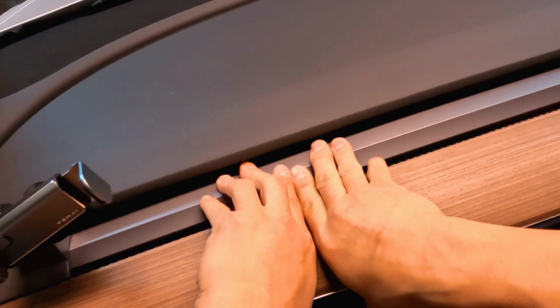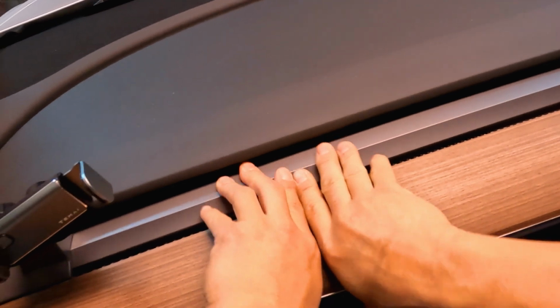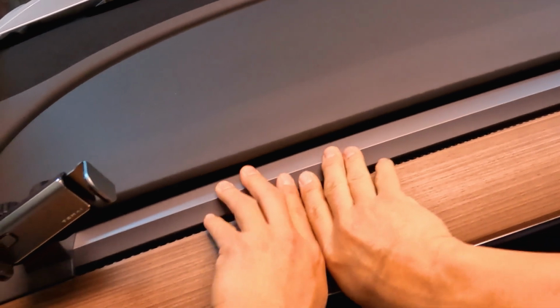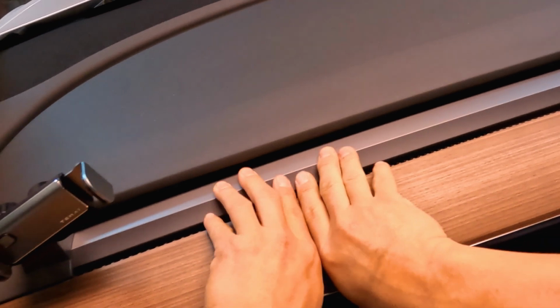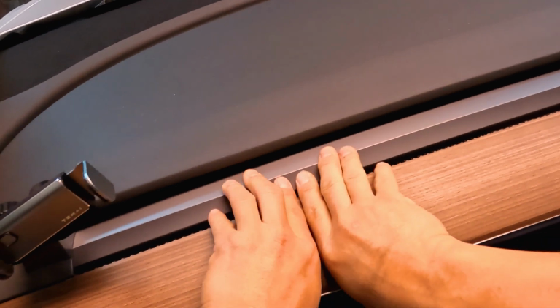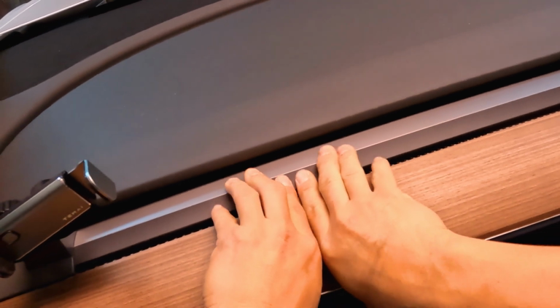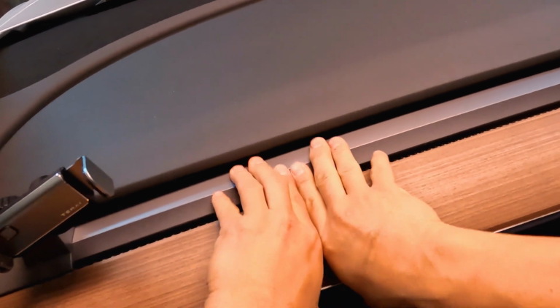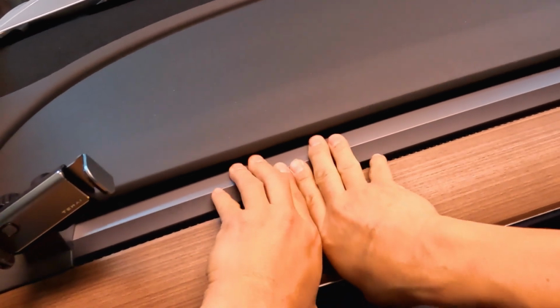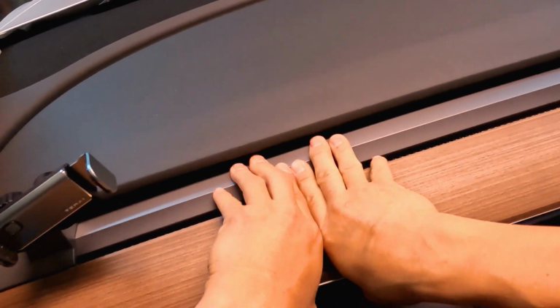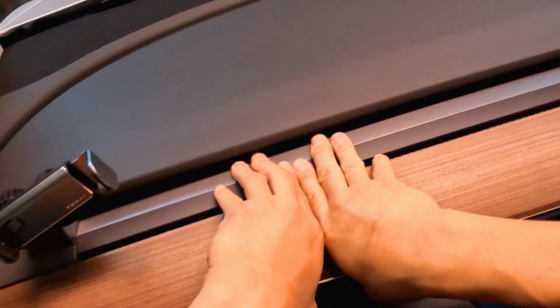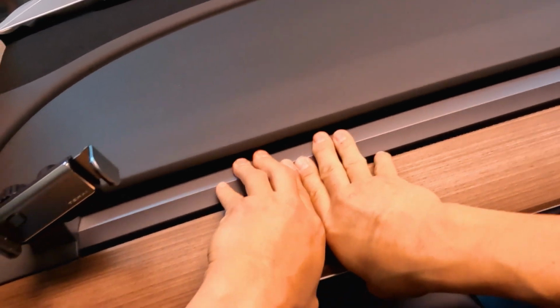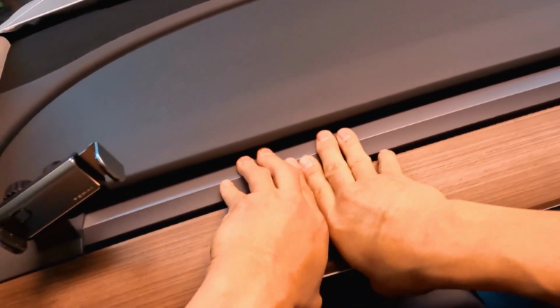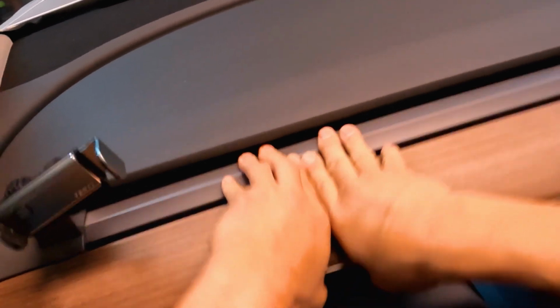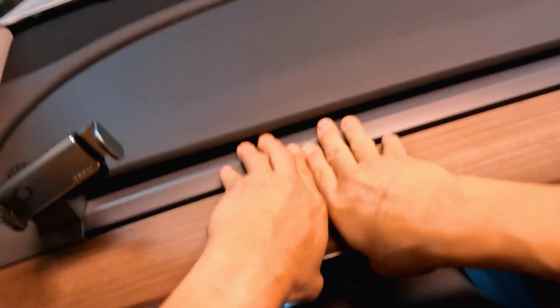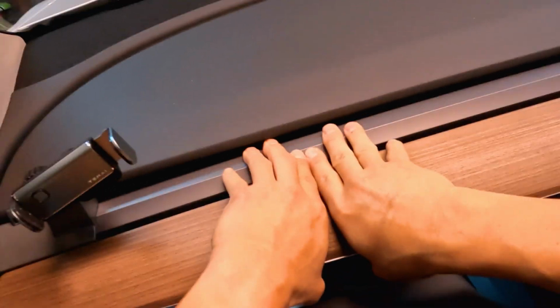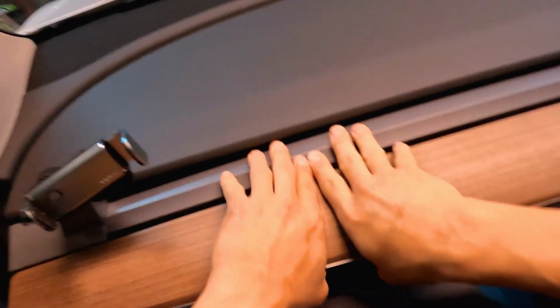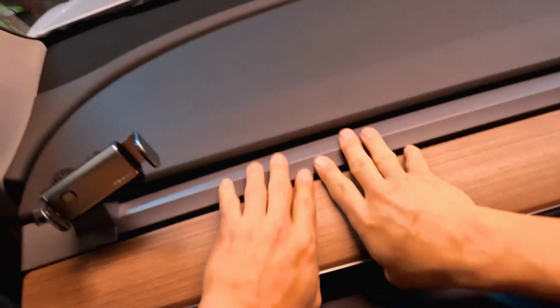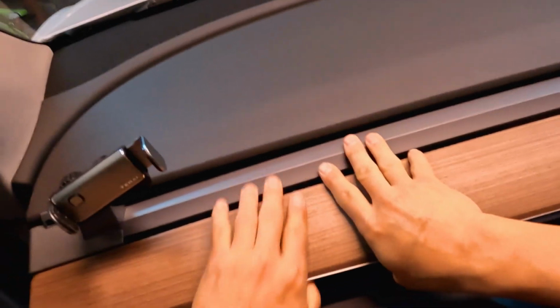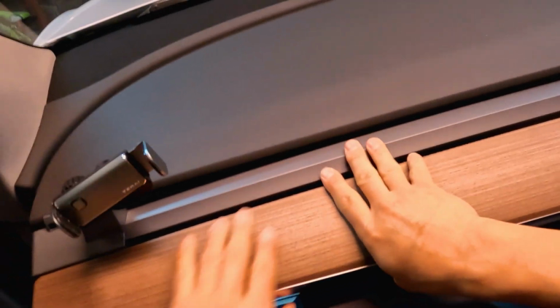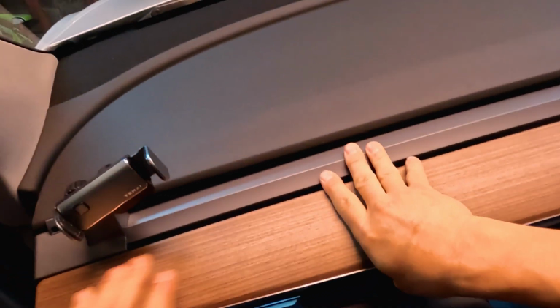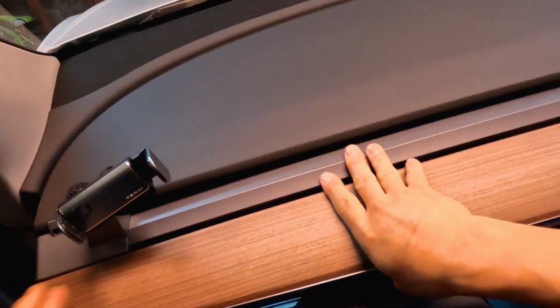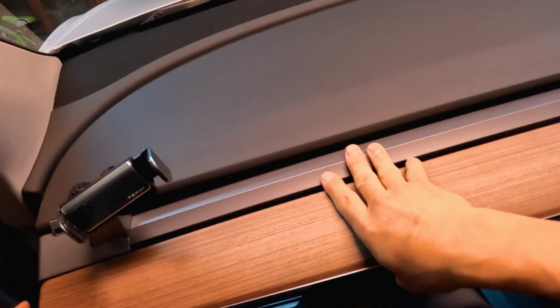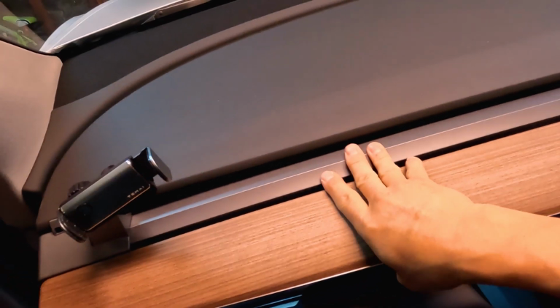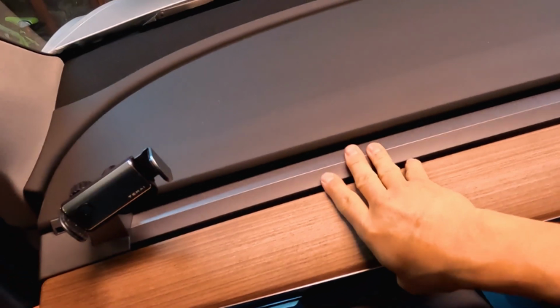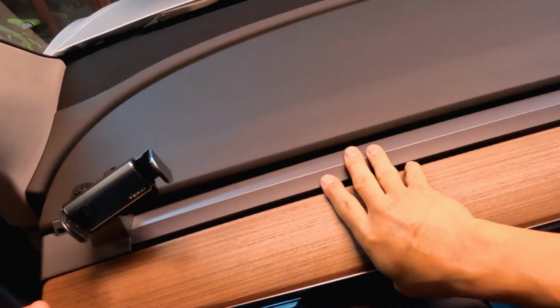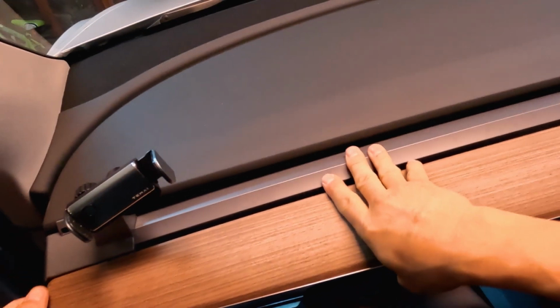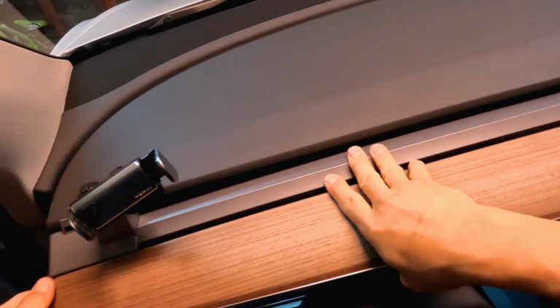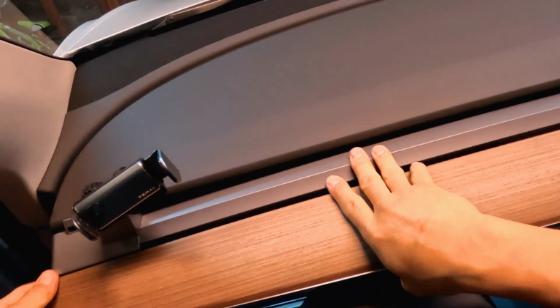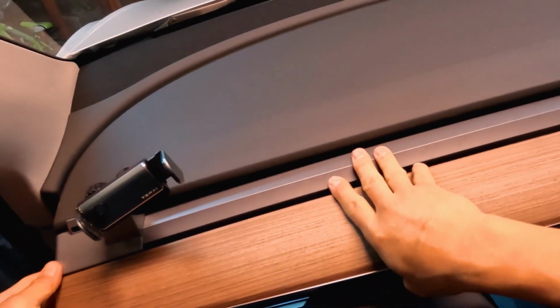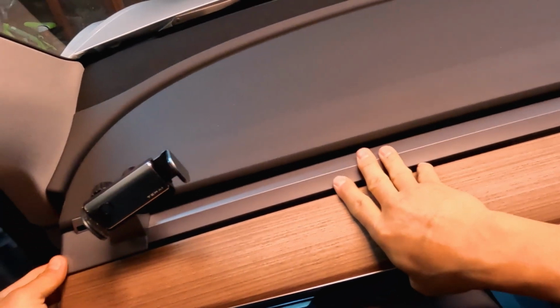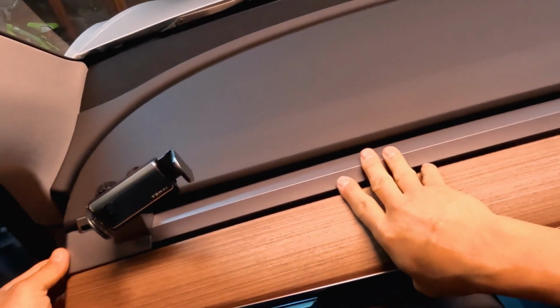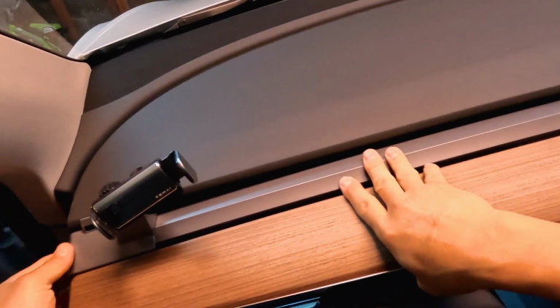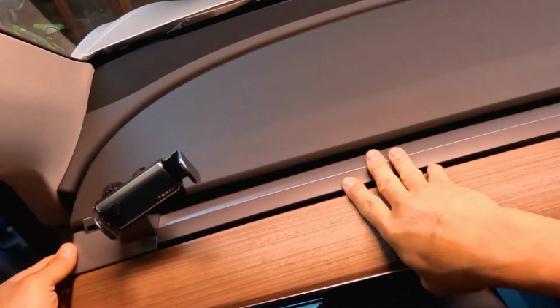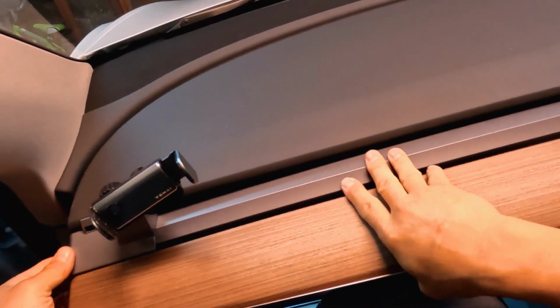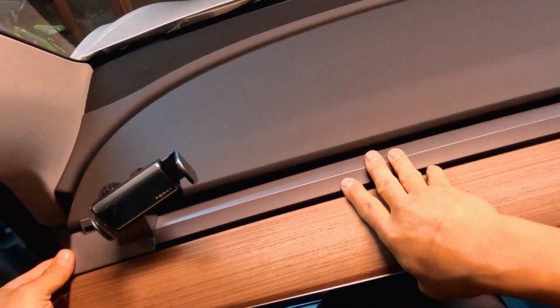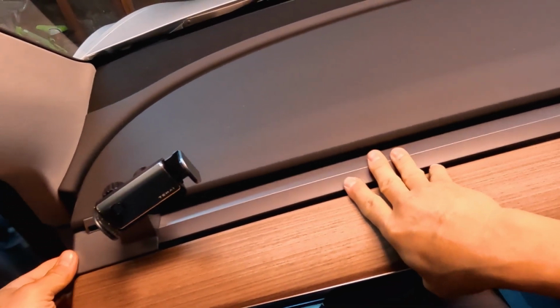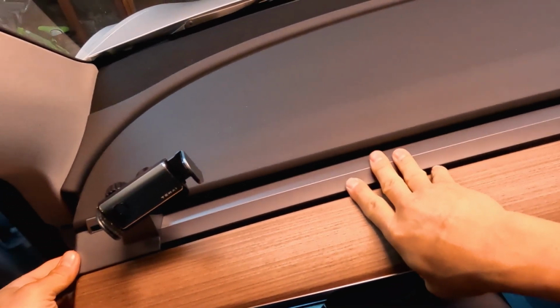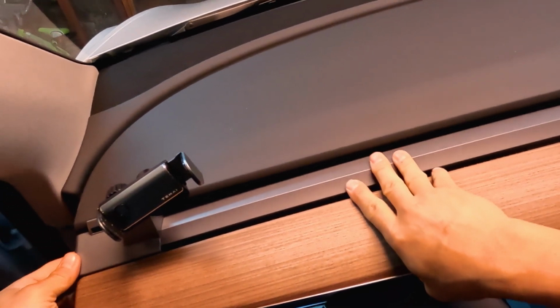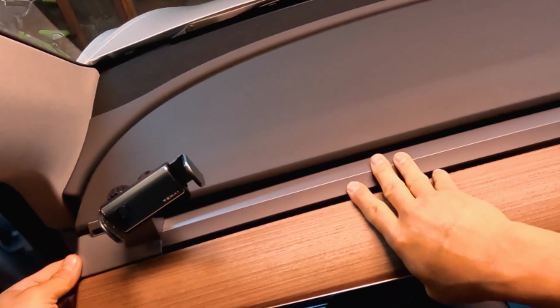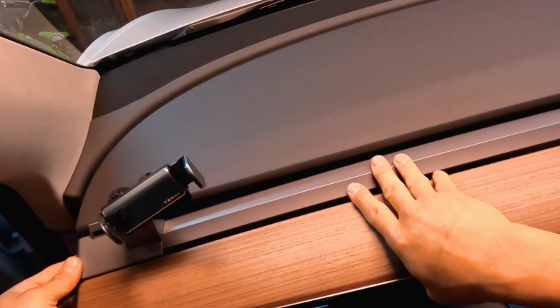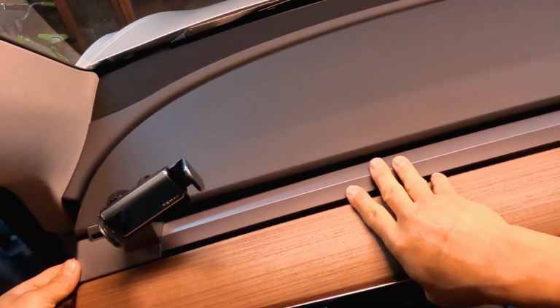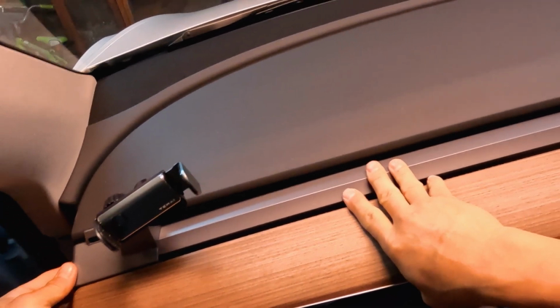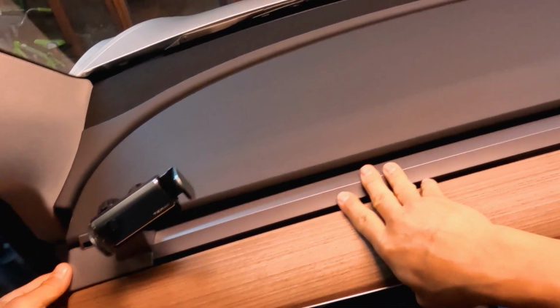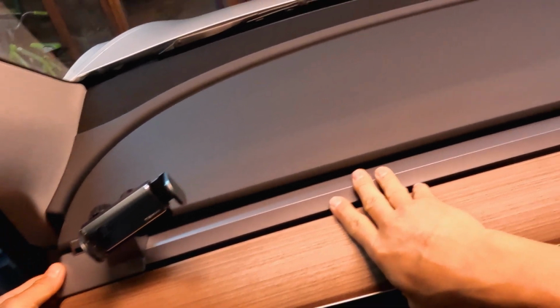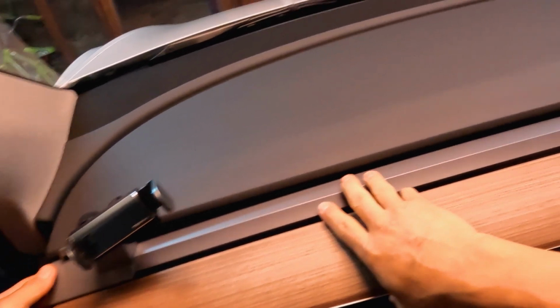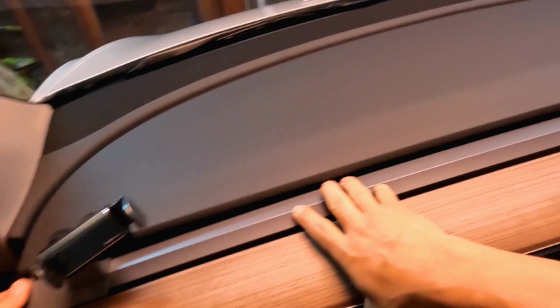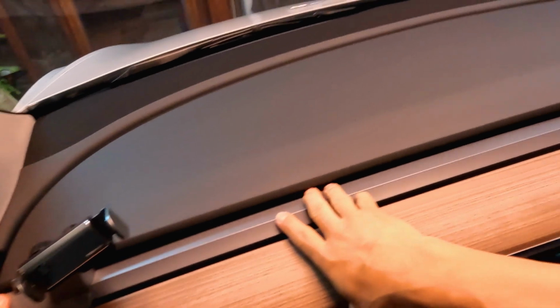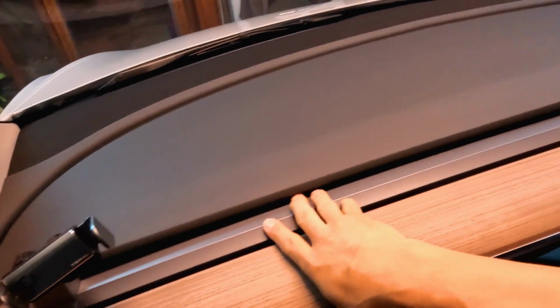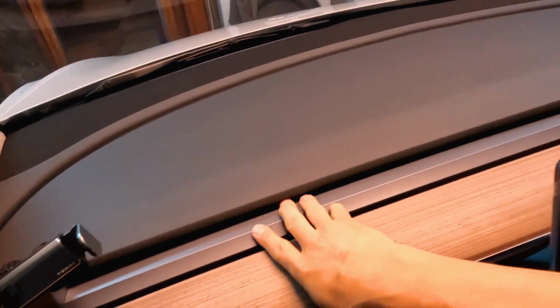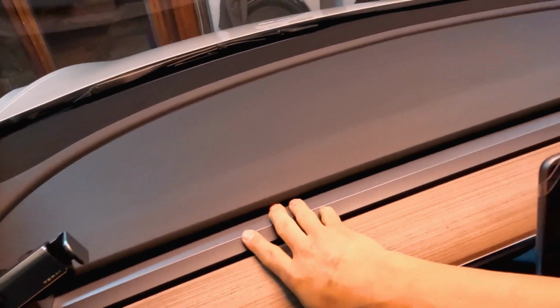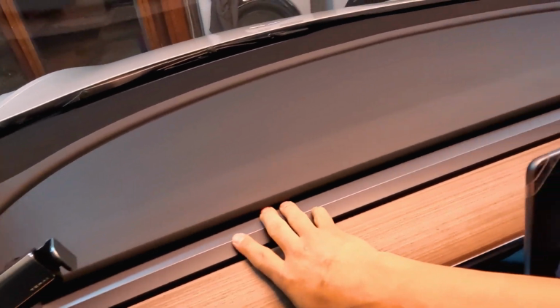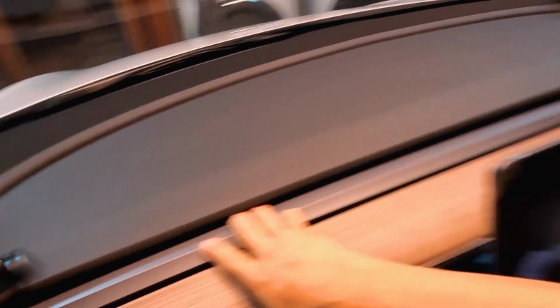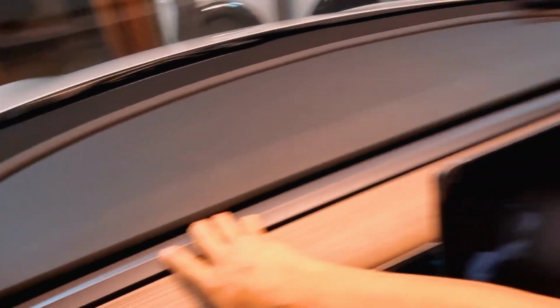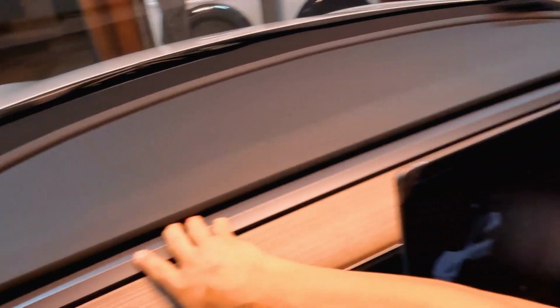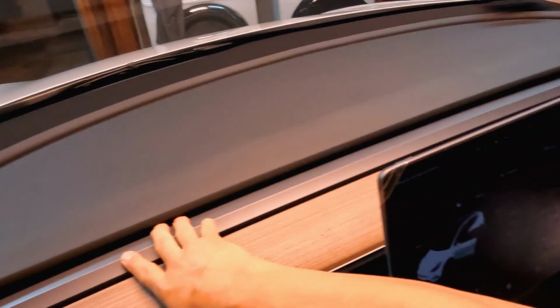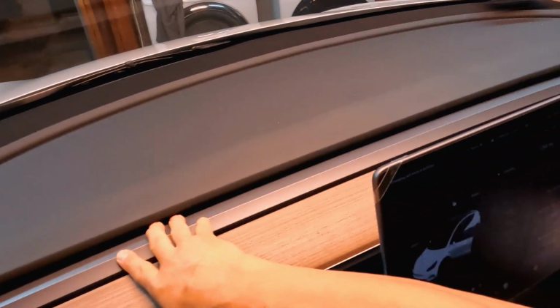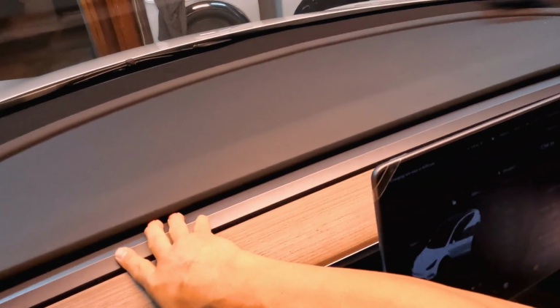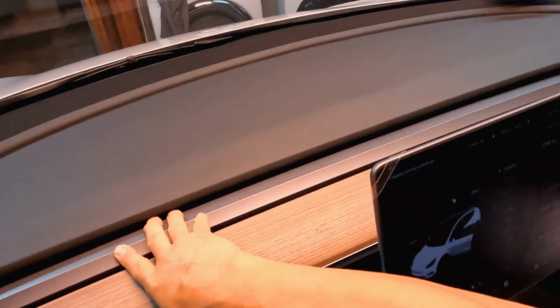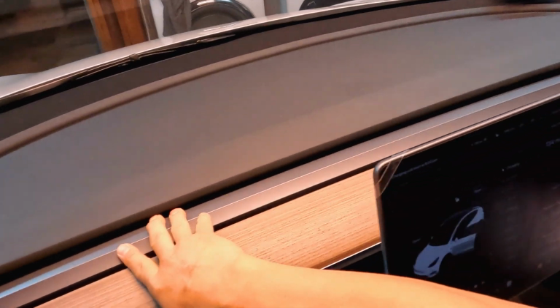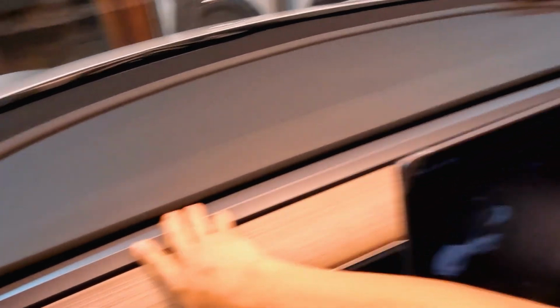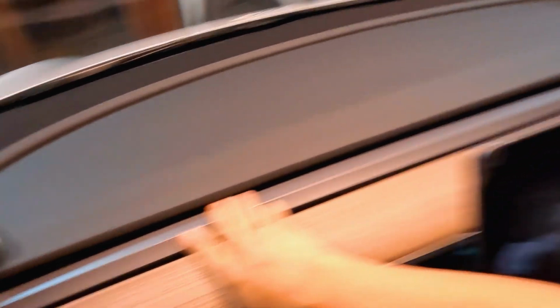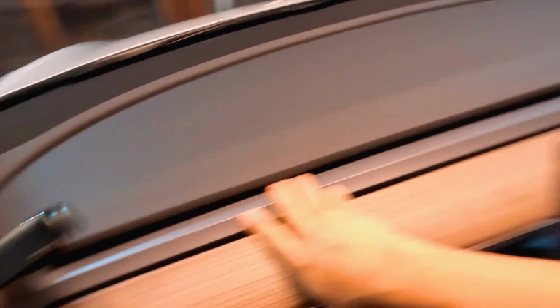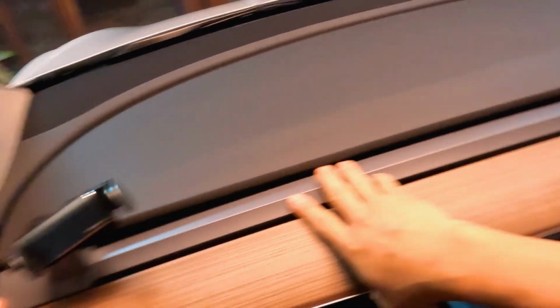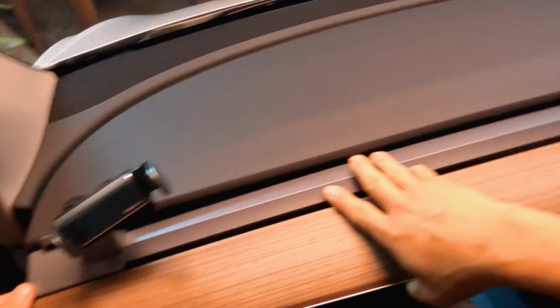Let's remove the decor trim and instrument panel. Remove the end caps first — it's easiest to pull where the steering wheel is and then move to the ends.